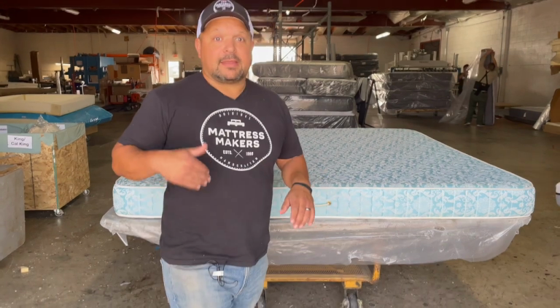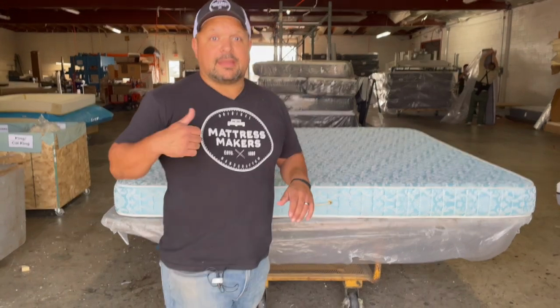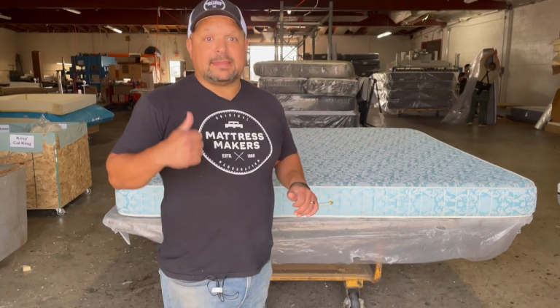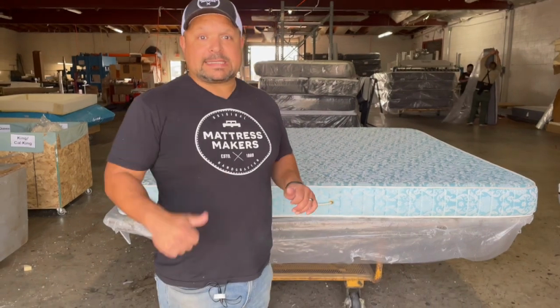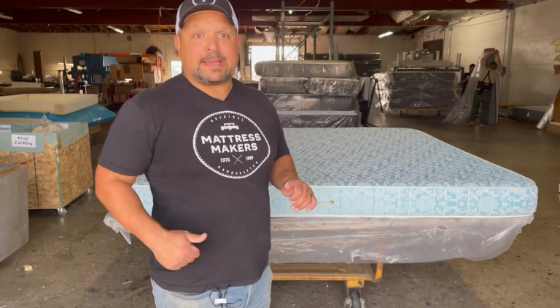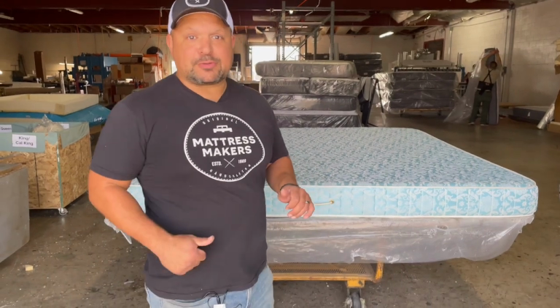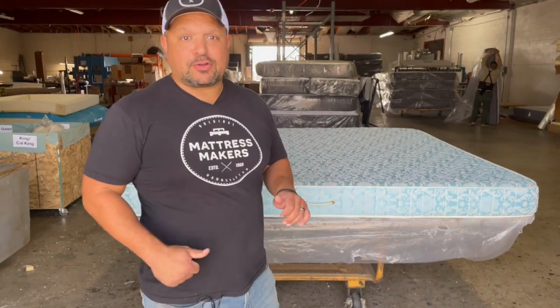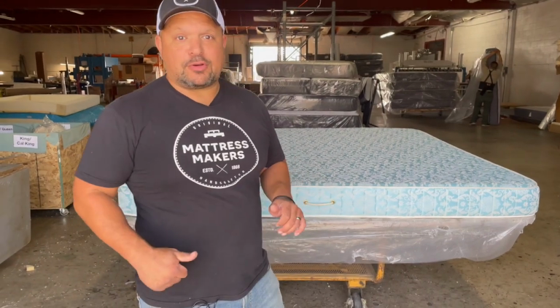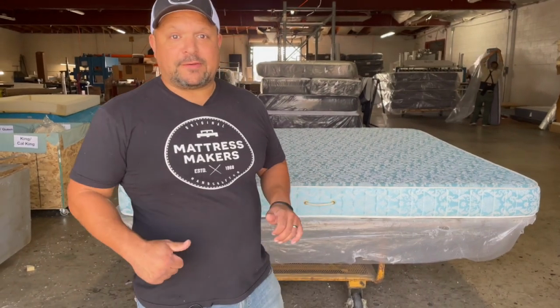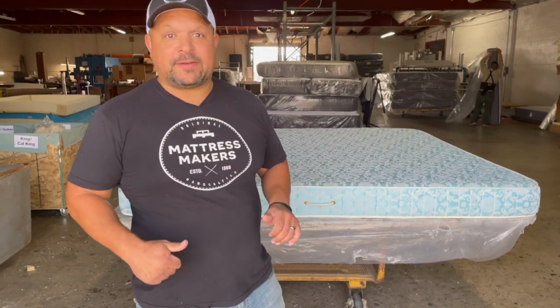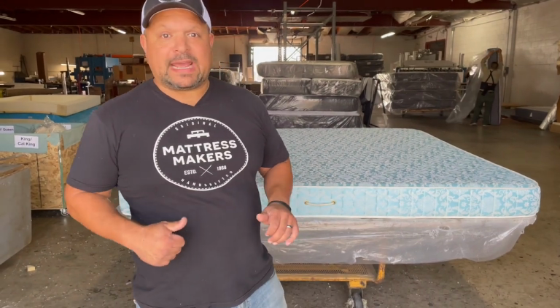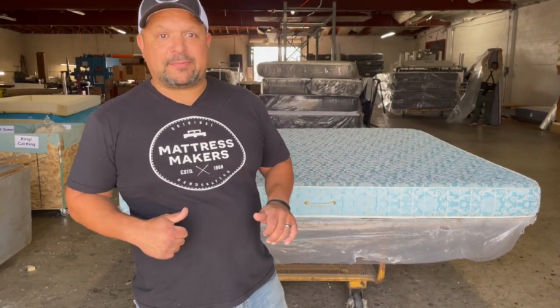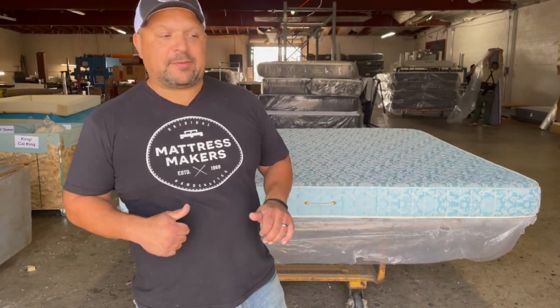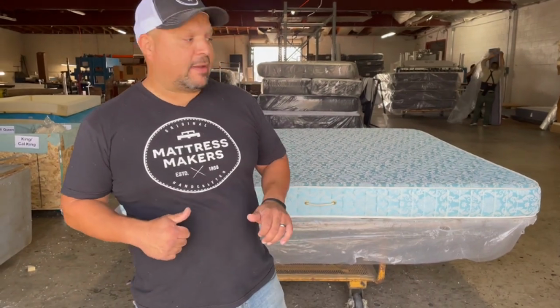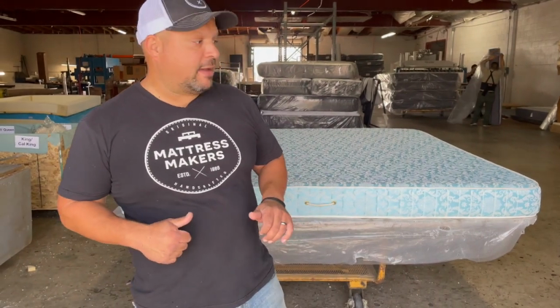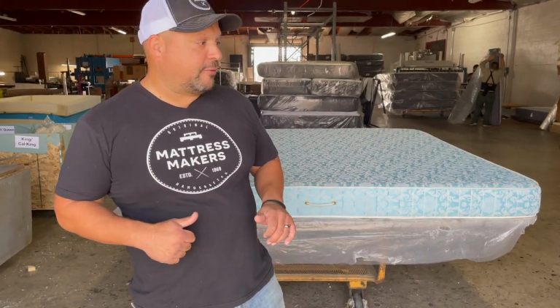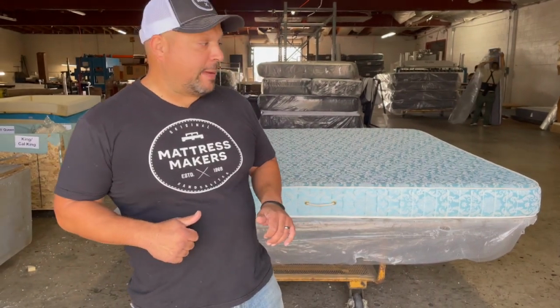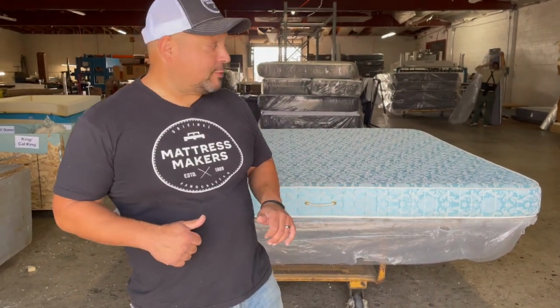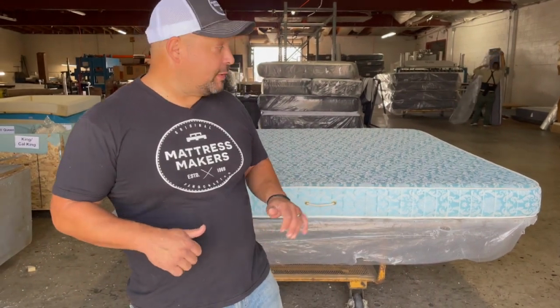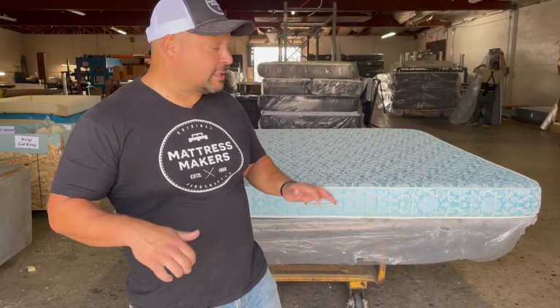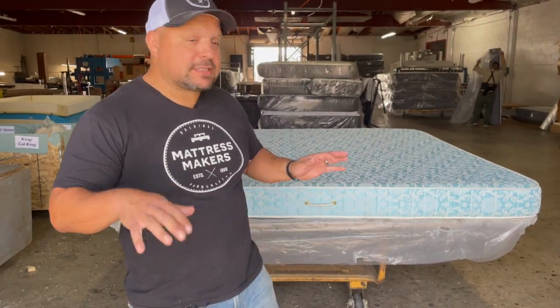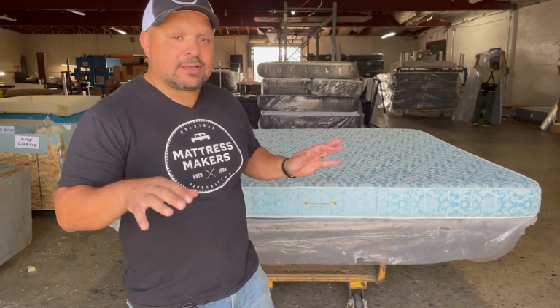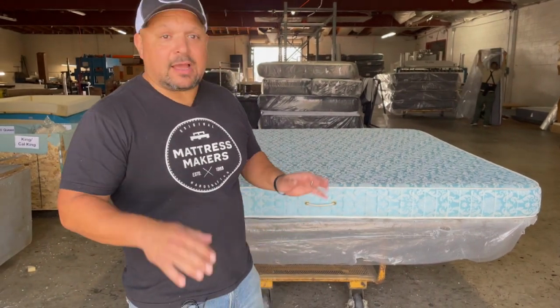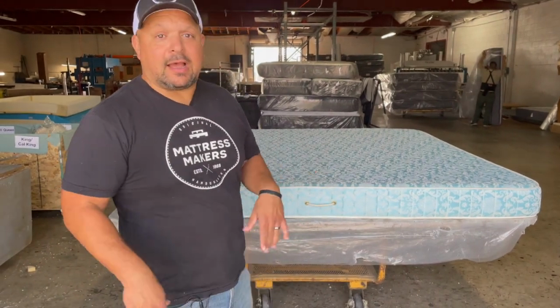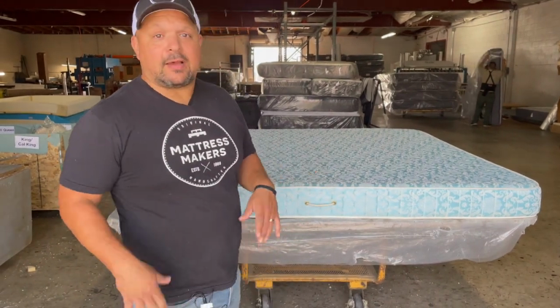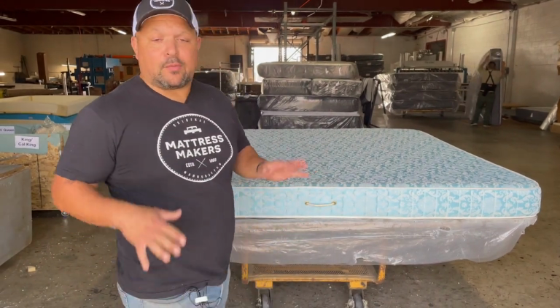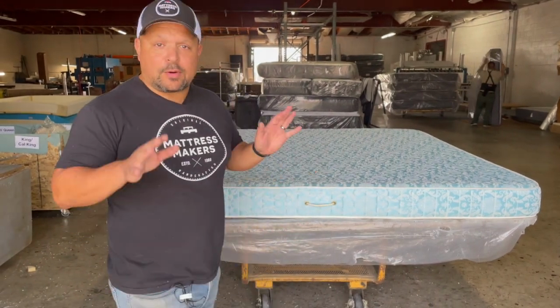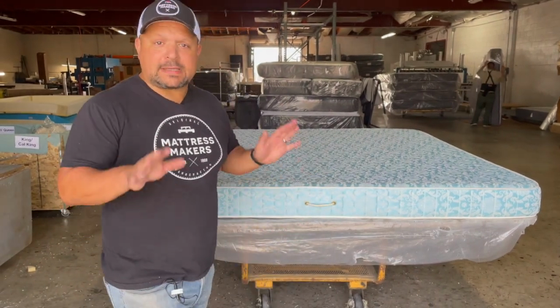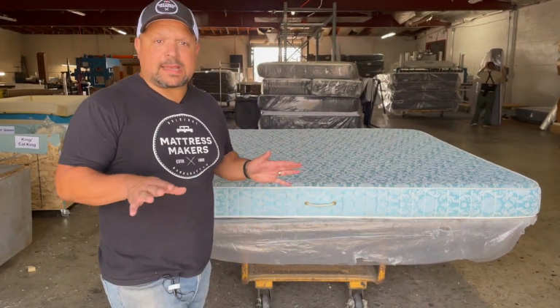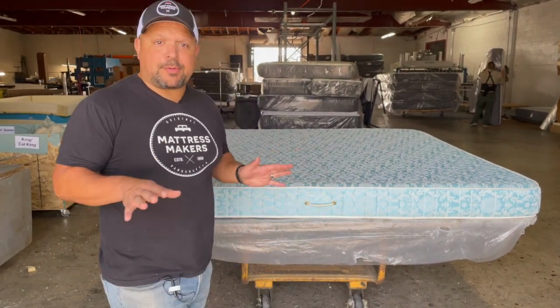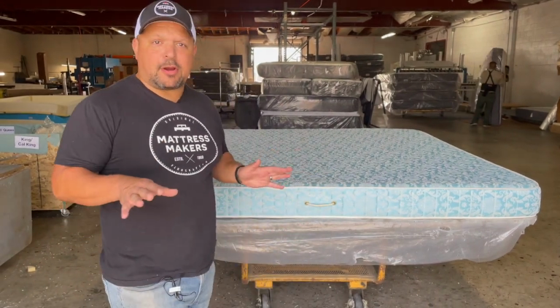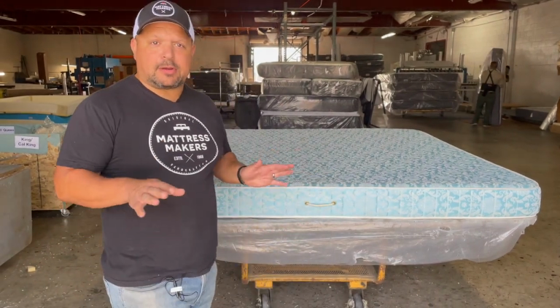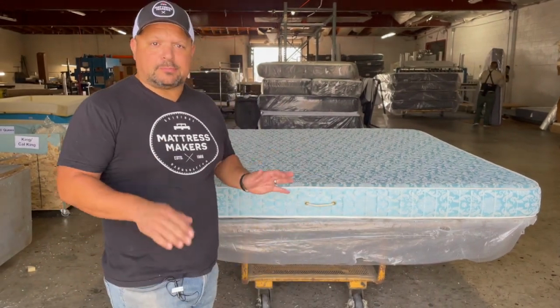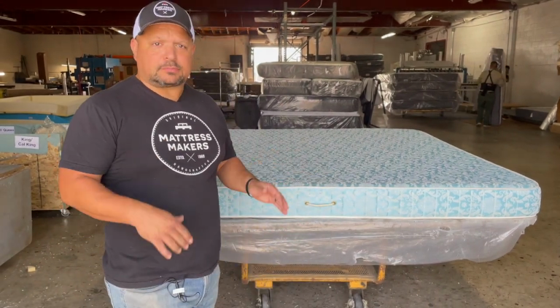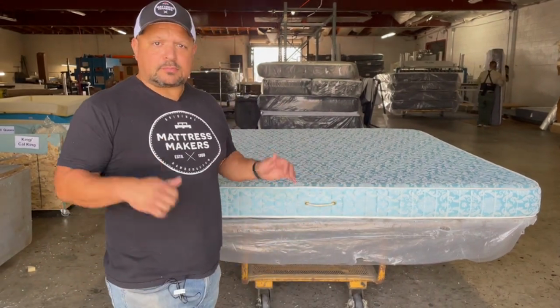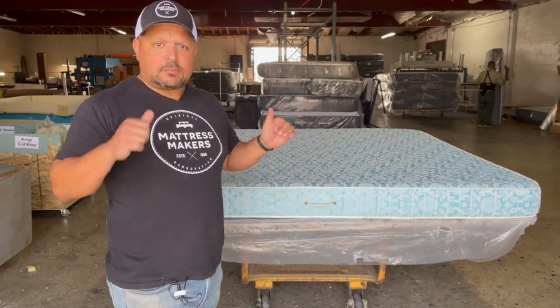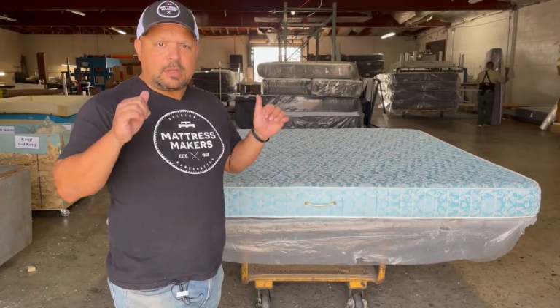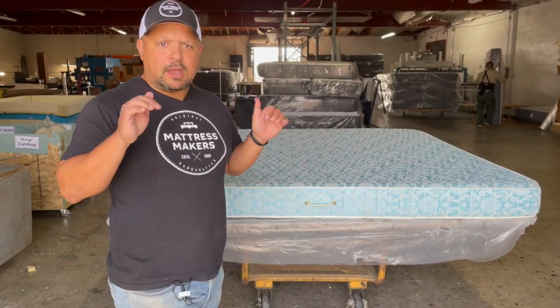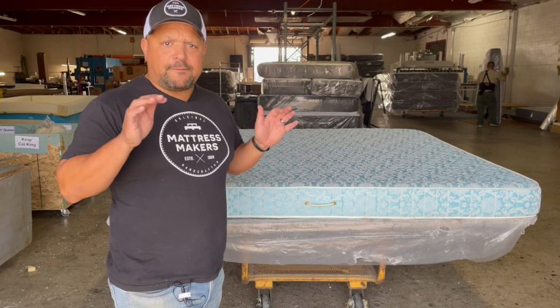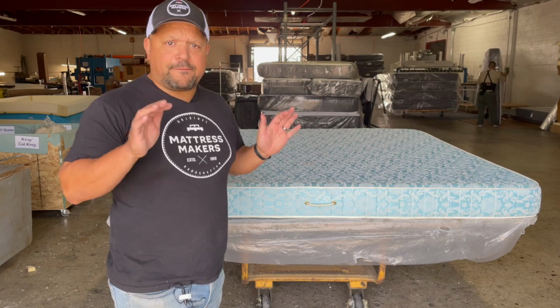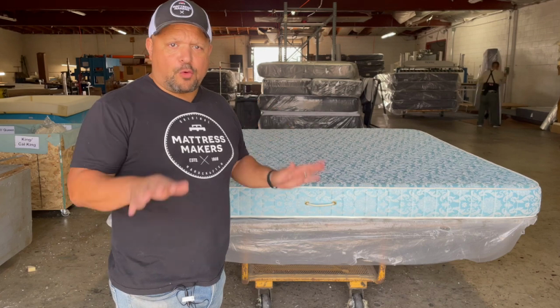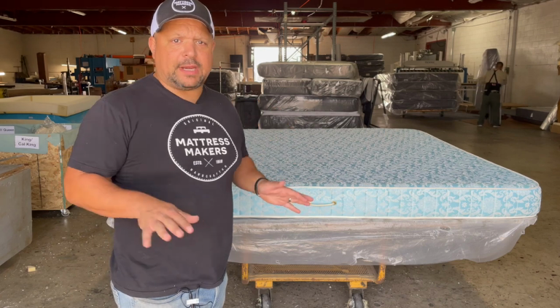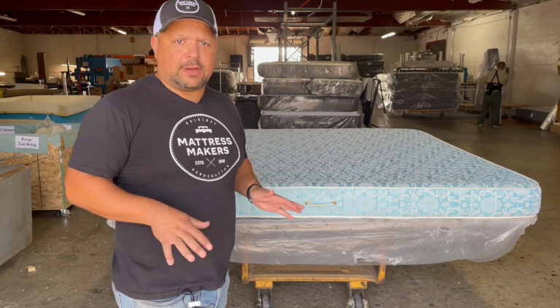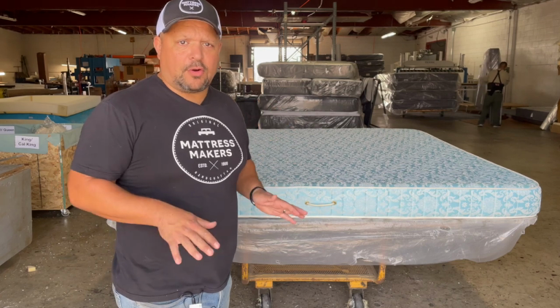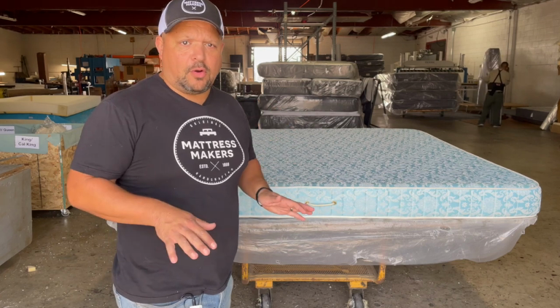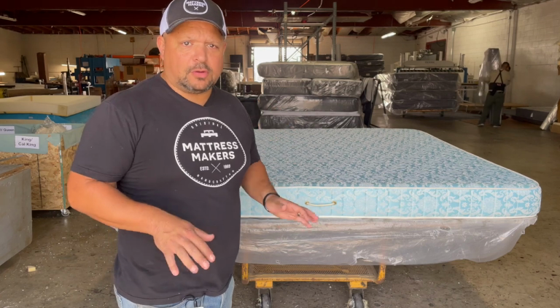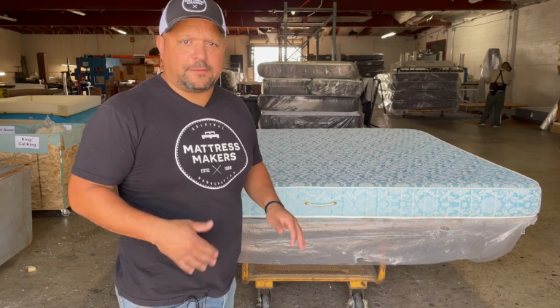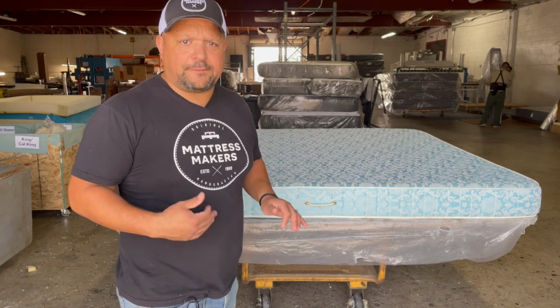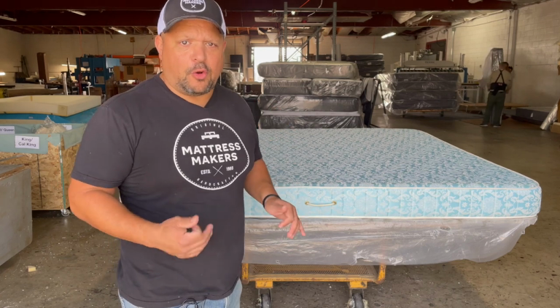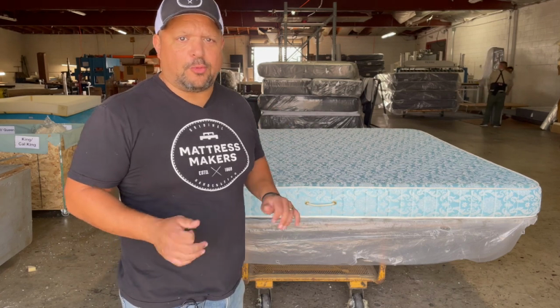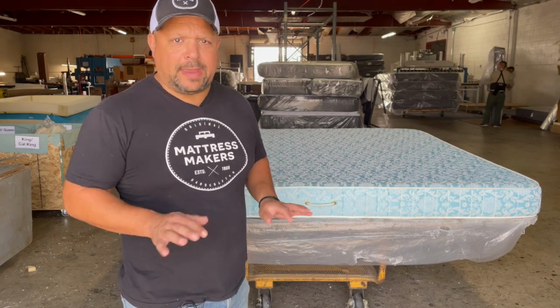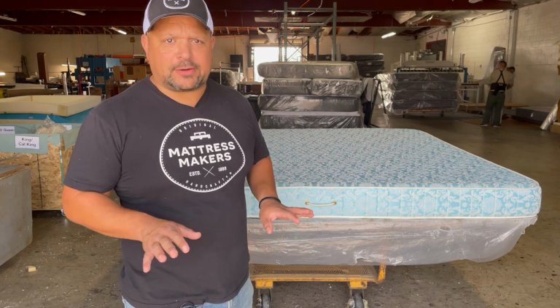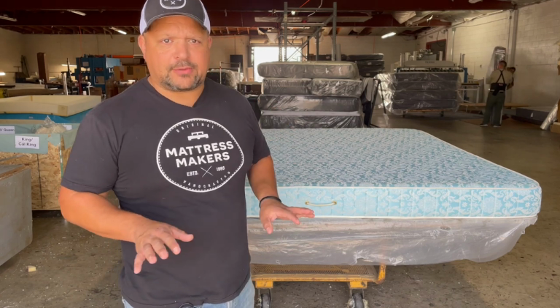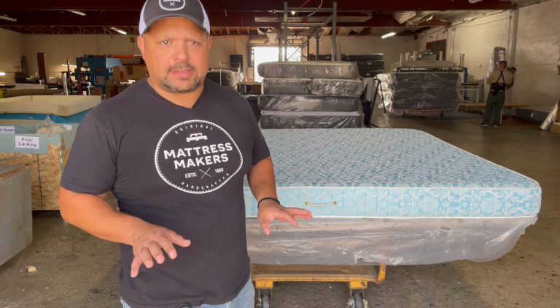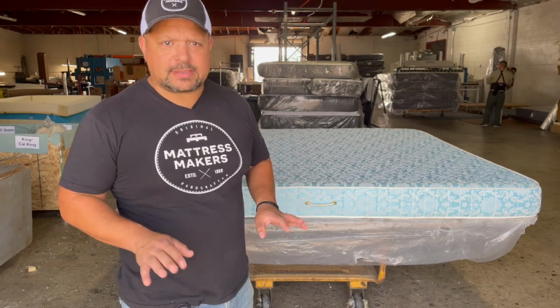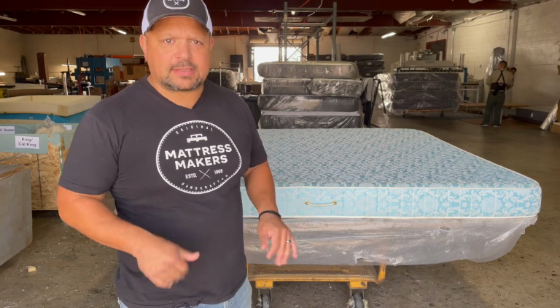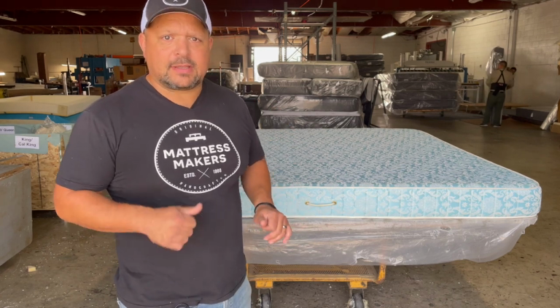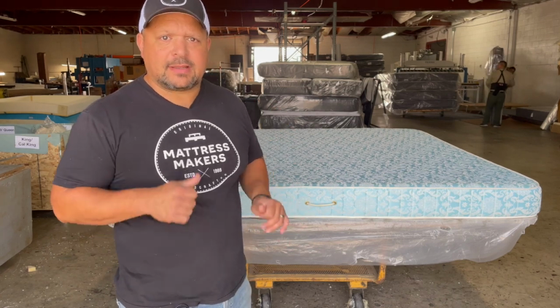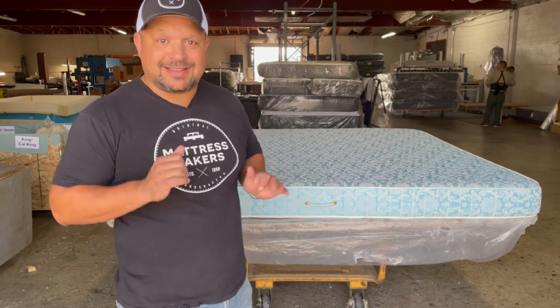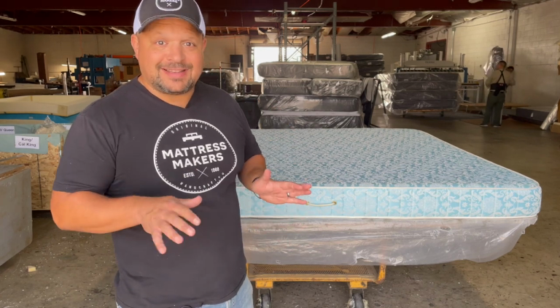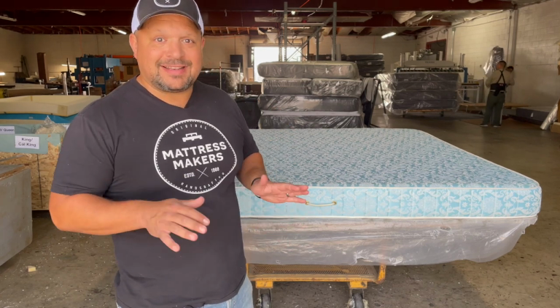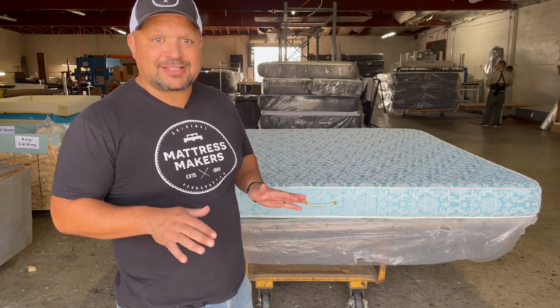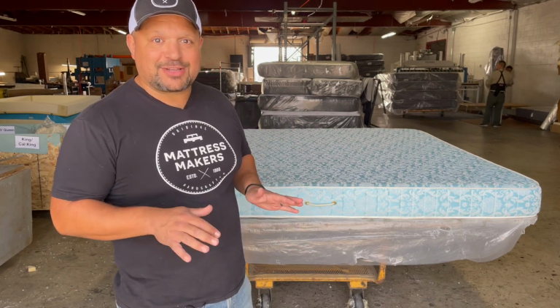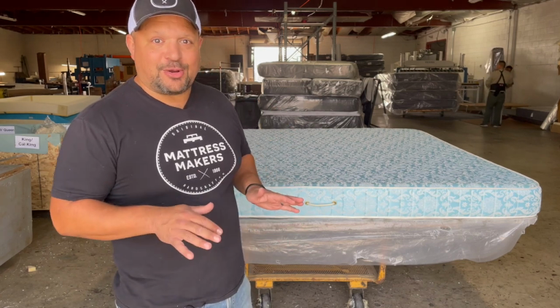This episode of Anatomy of a Mattress, we're going to take apart a 40-year-old foam mattress. Let's go.